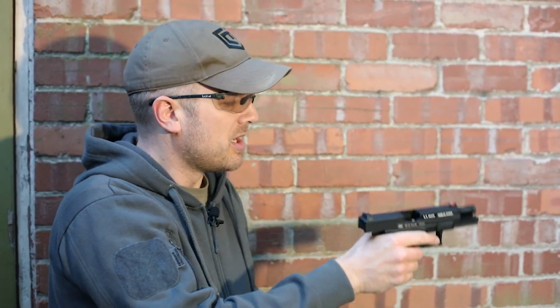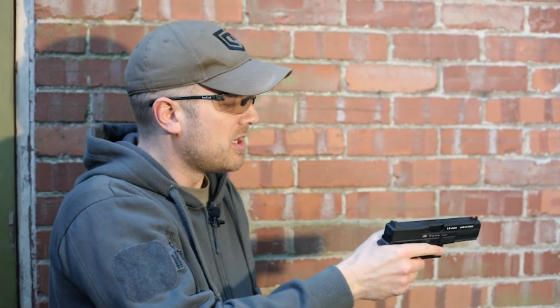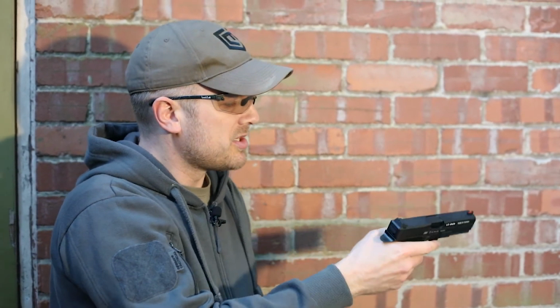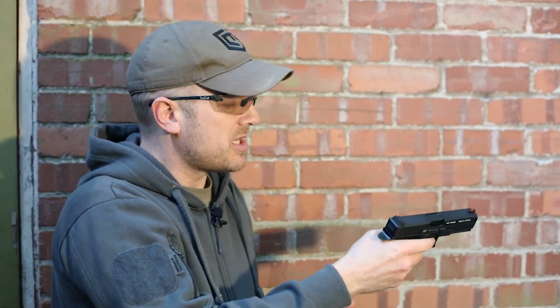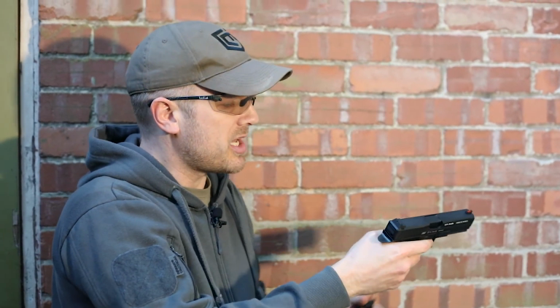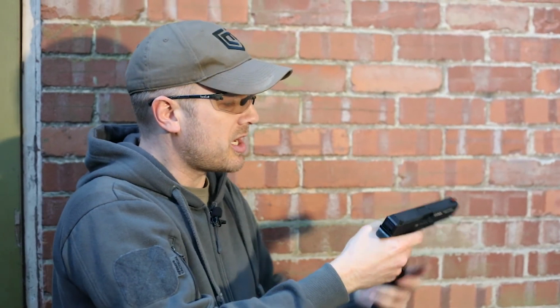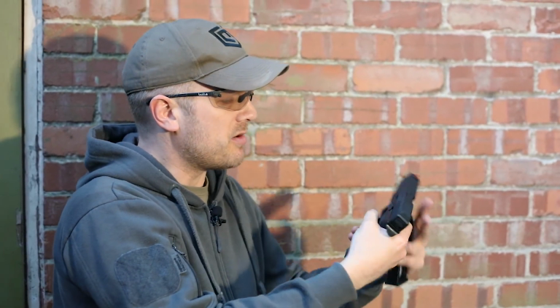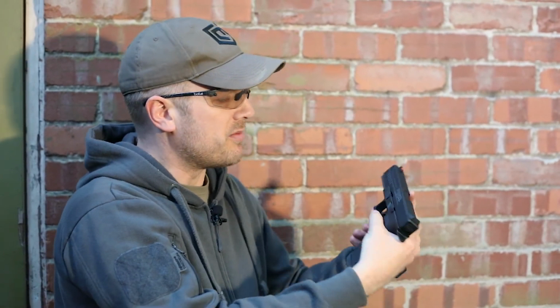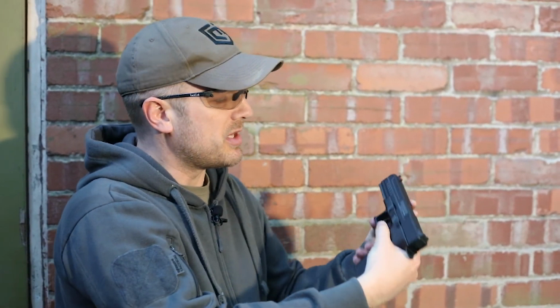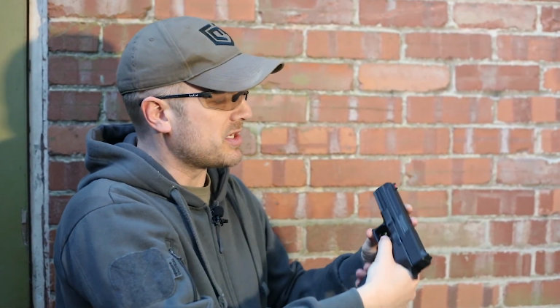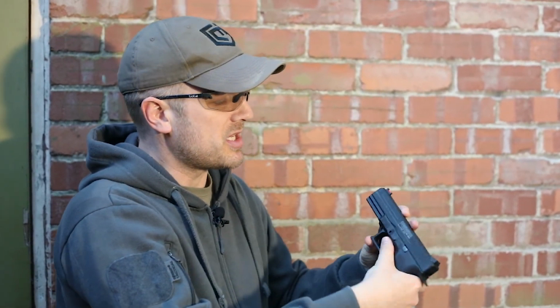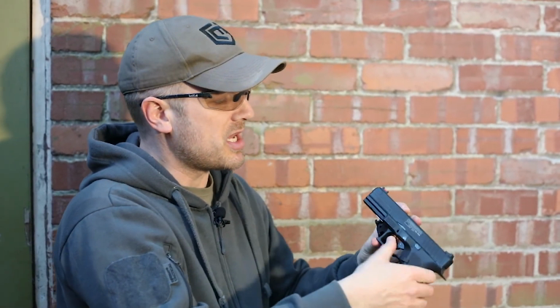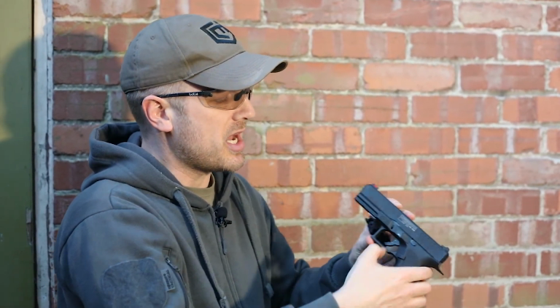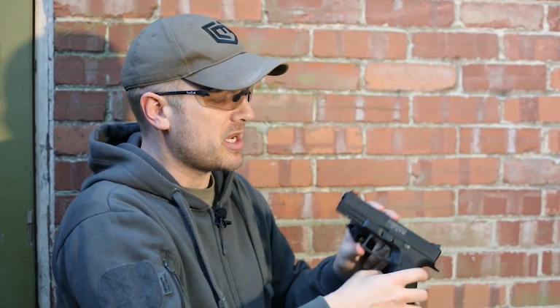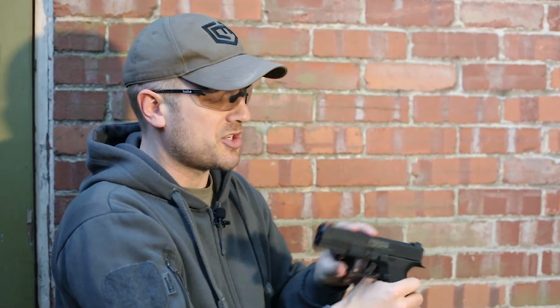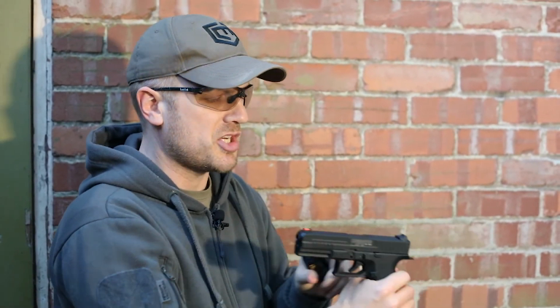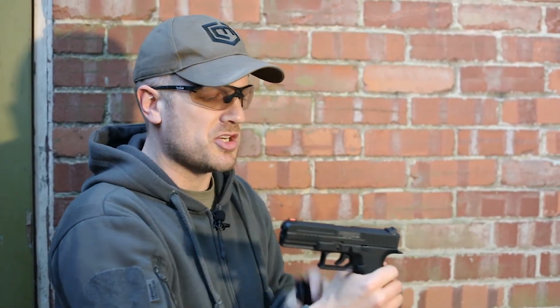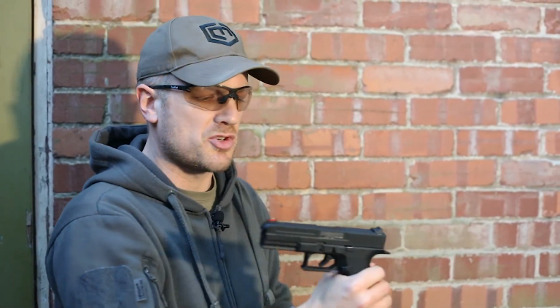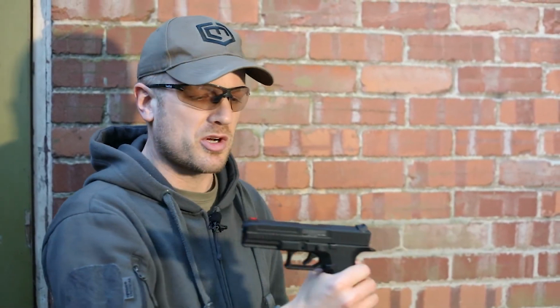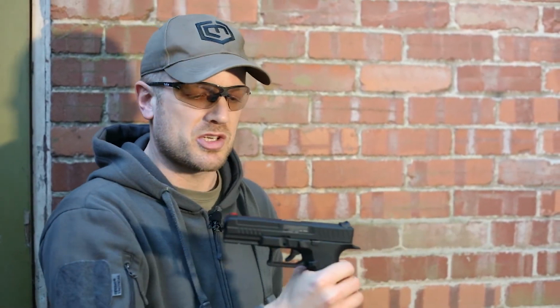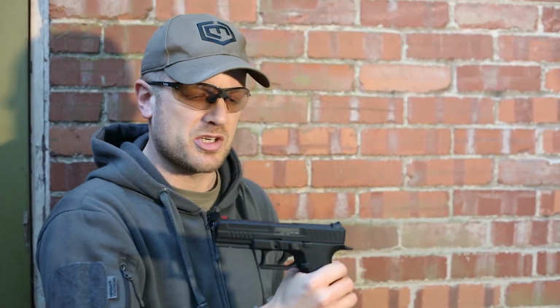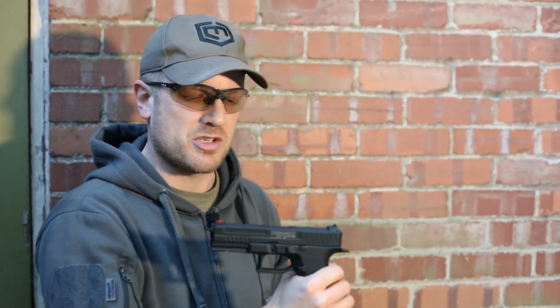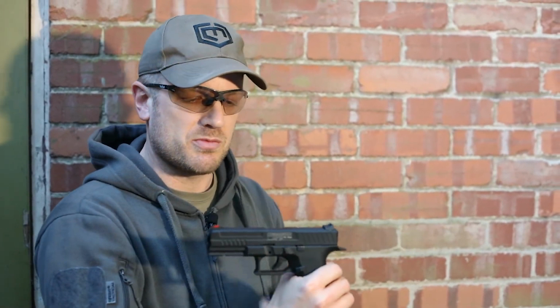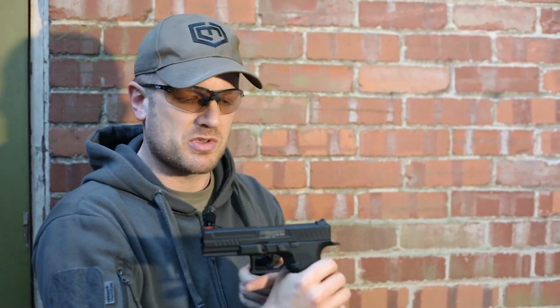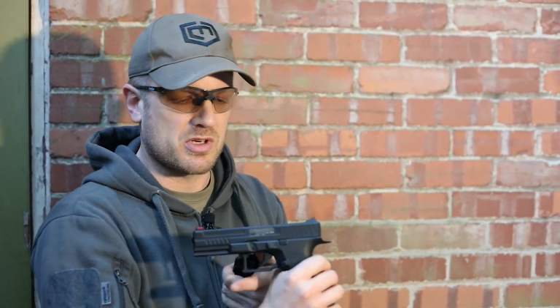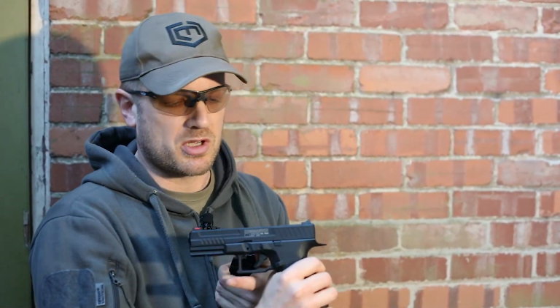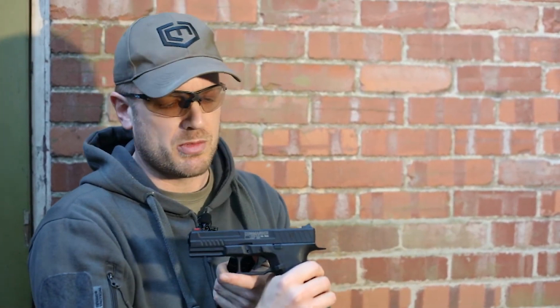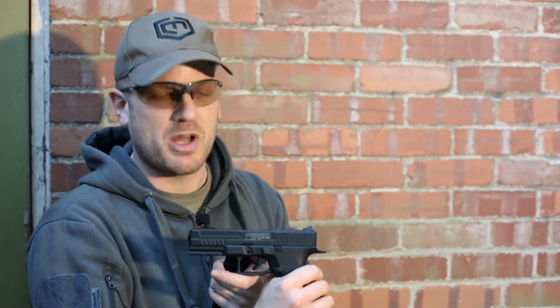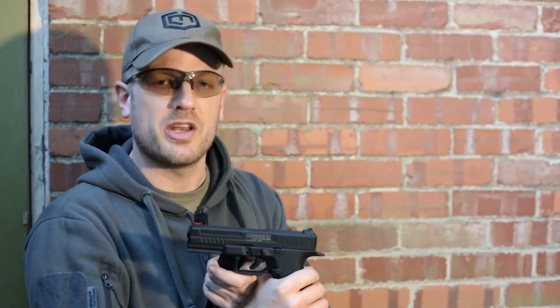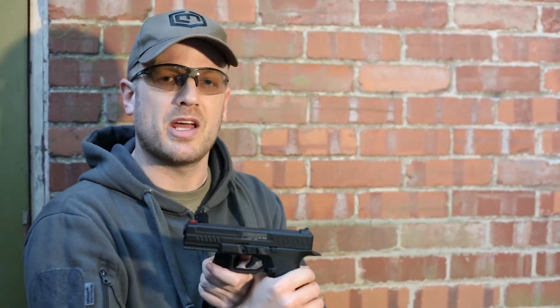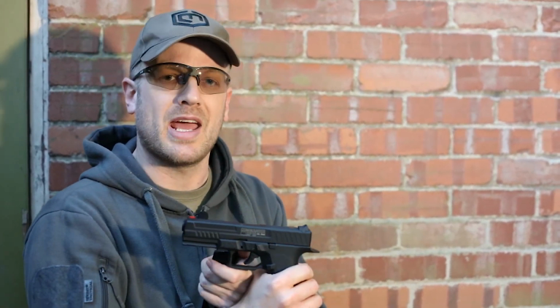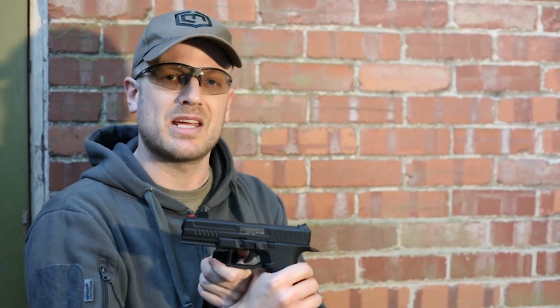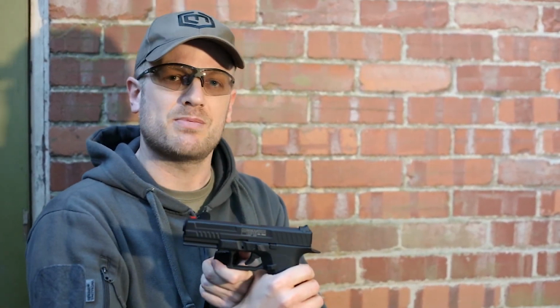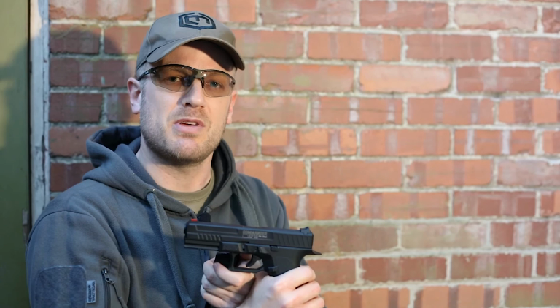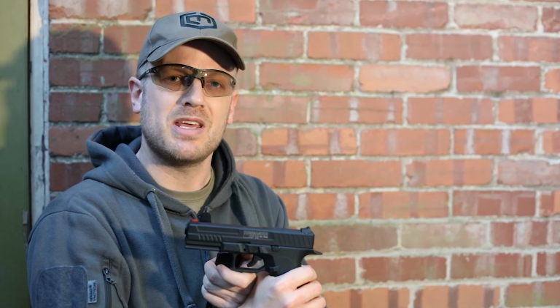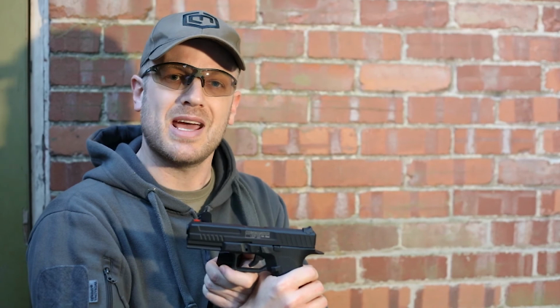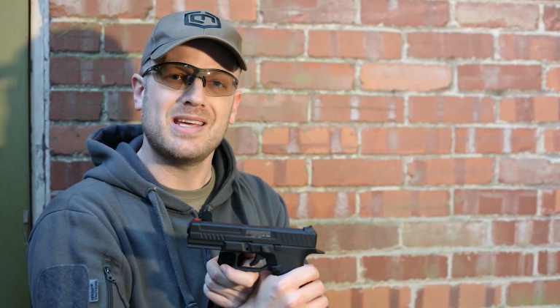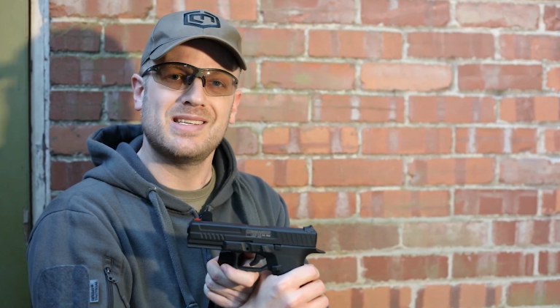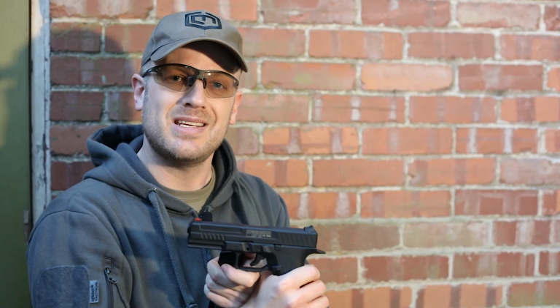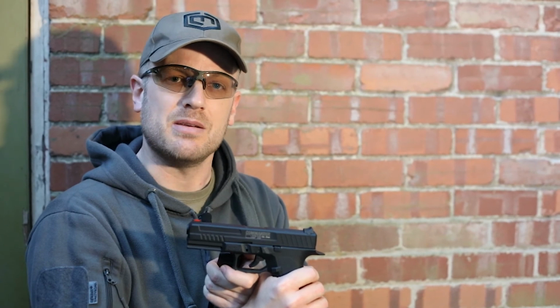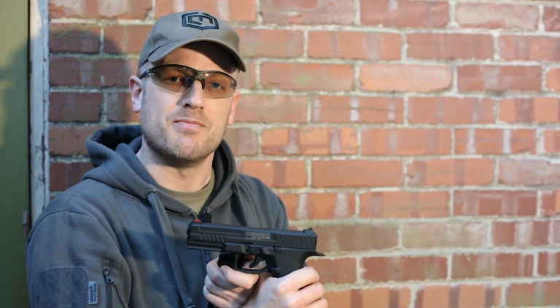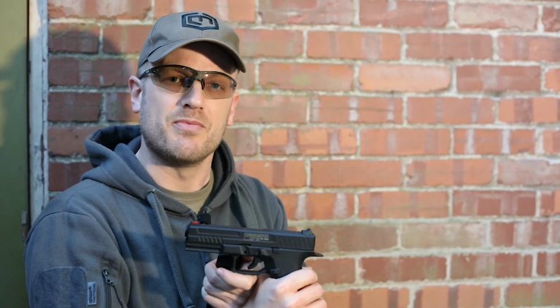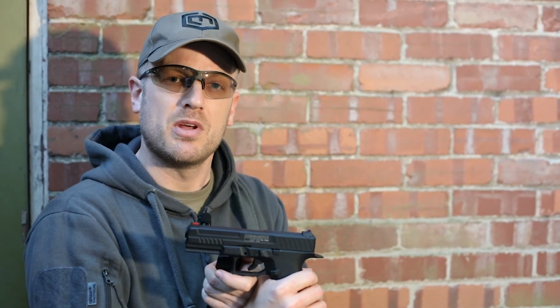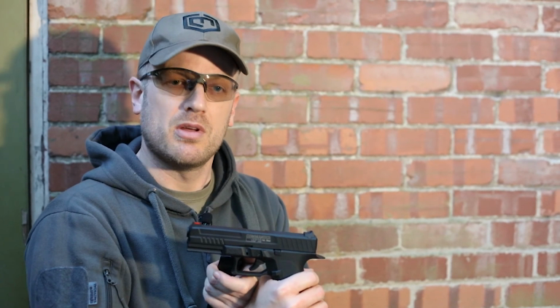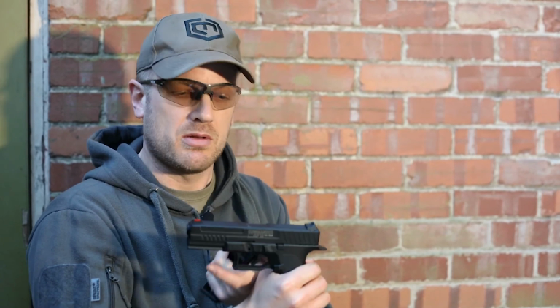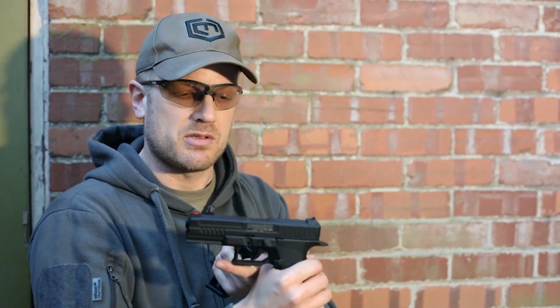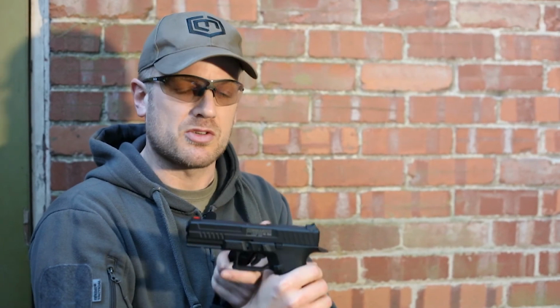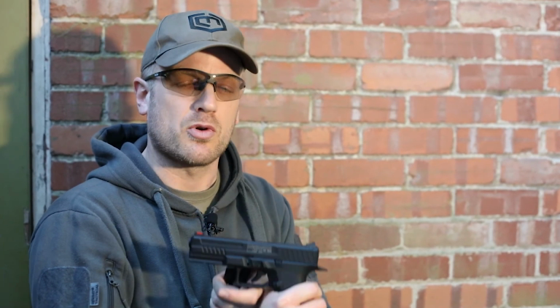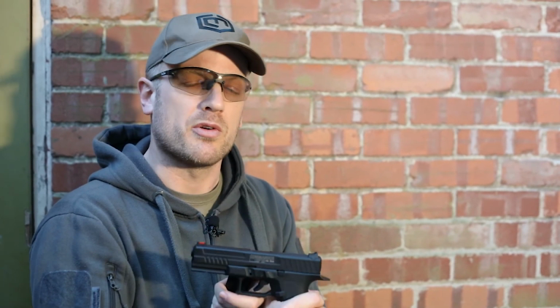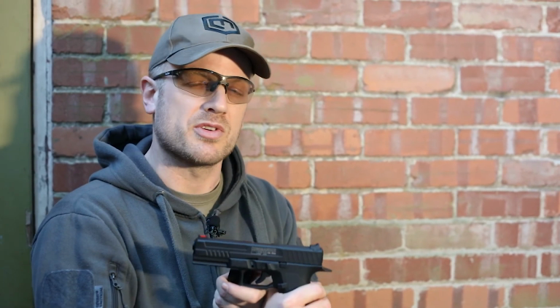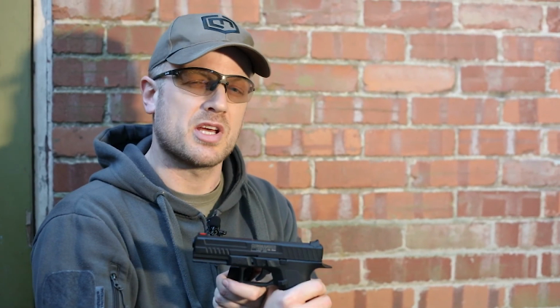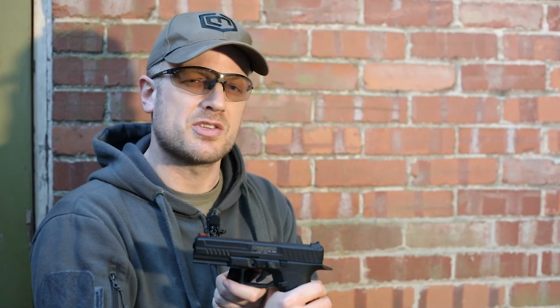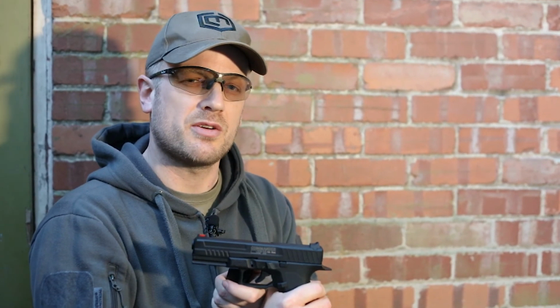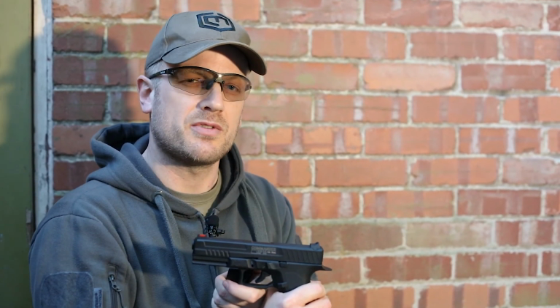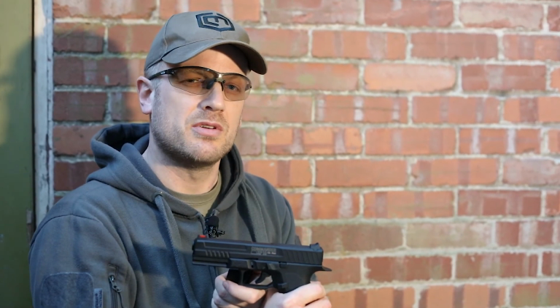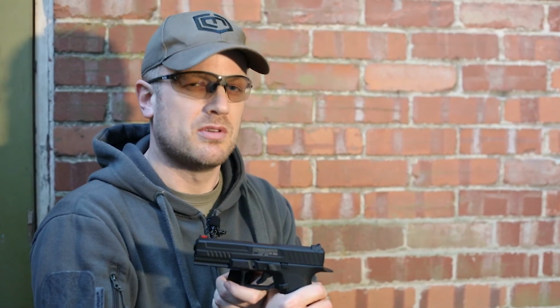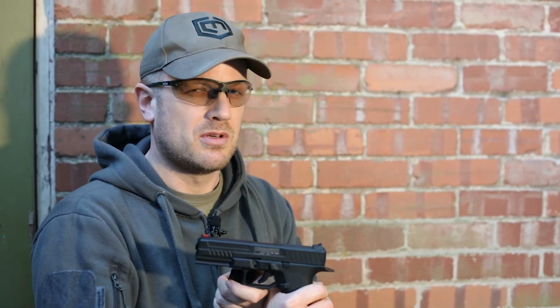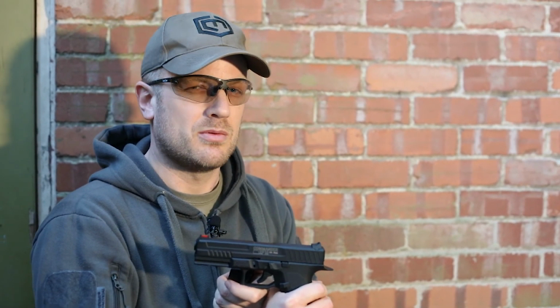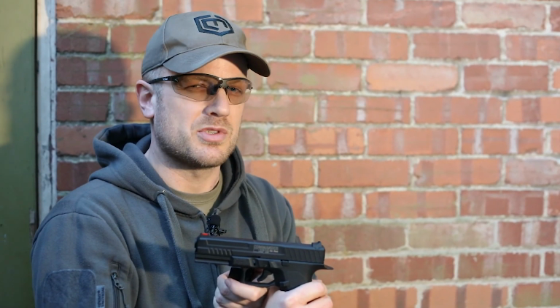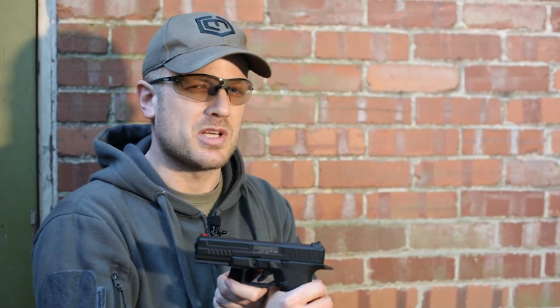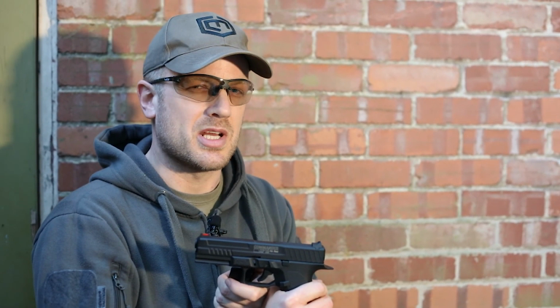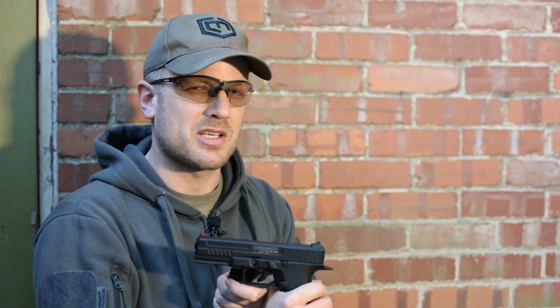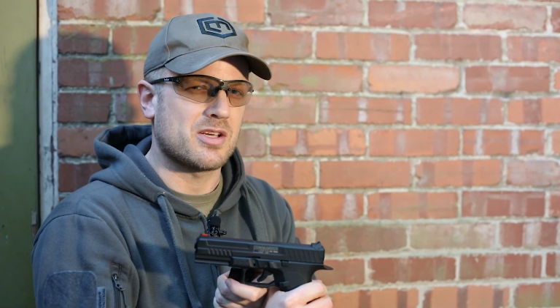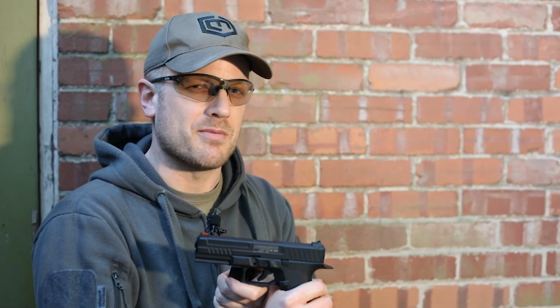So there you go, that's the ASG Strike Systems Commander XP18. This is Kronos Airsoft — we'll see you next time.